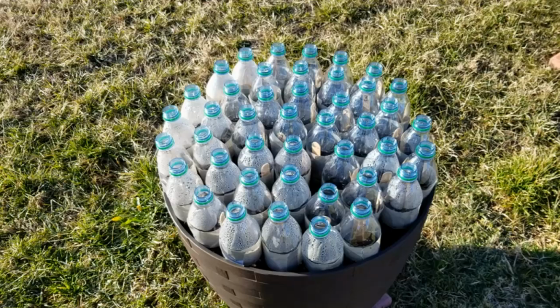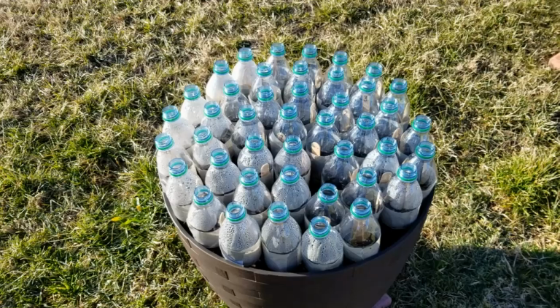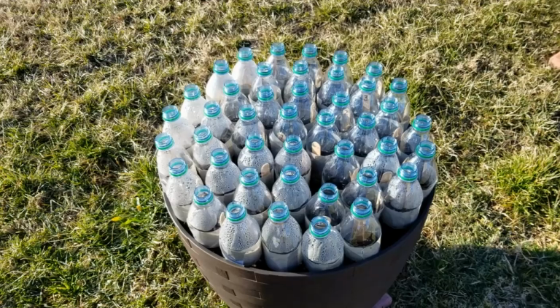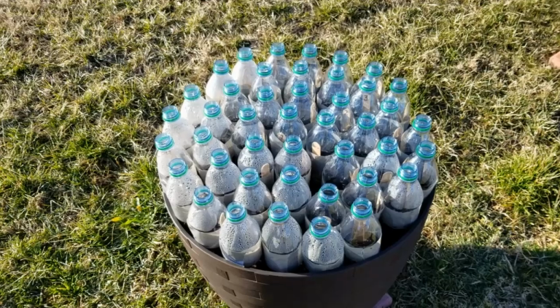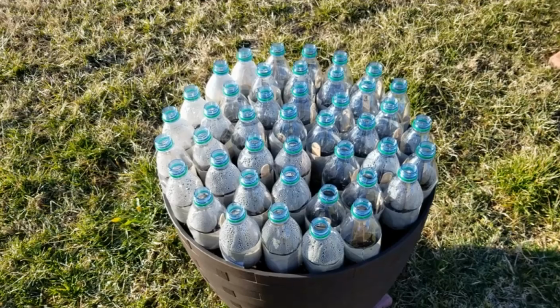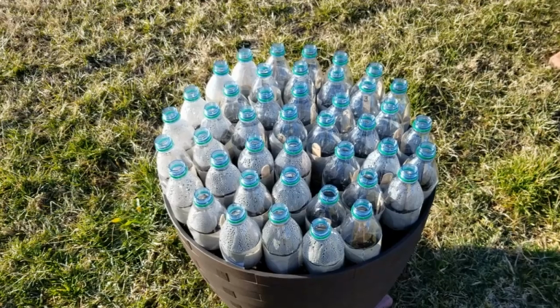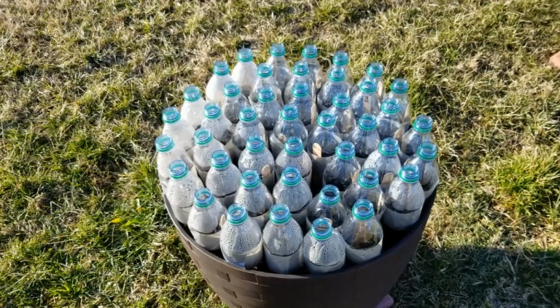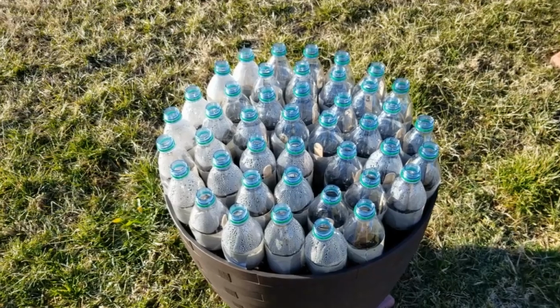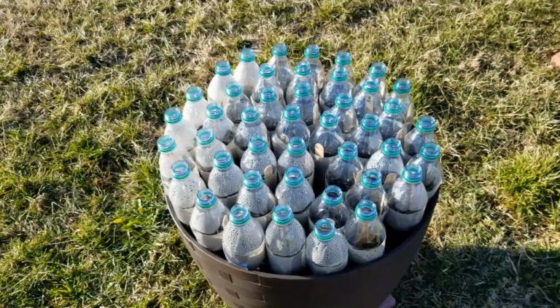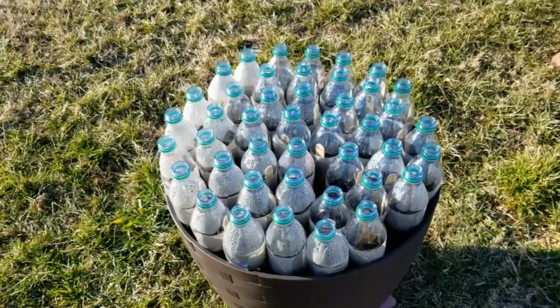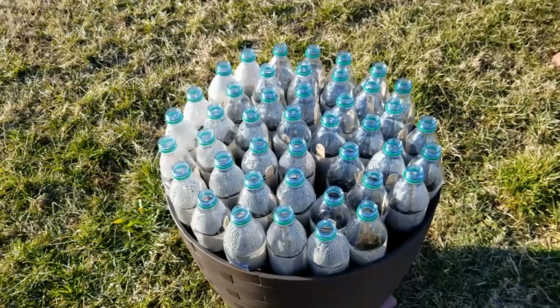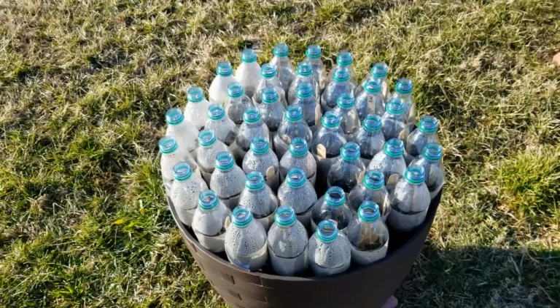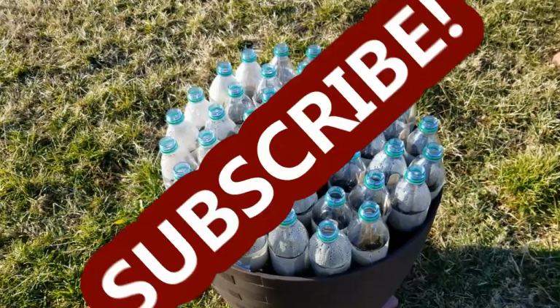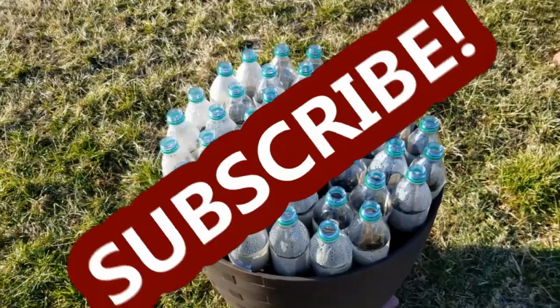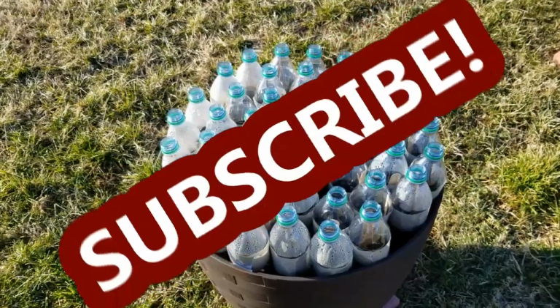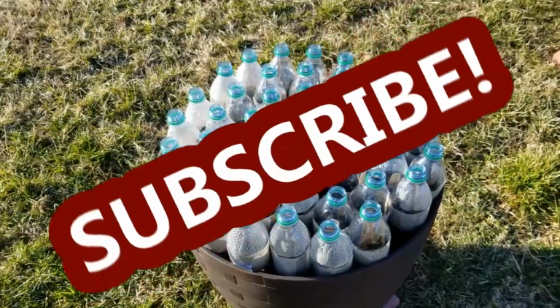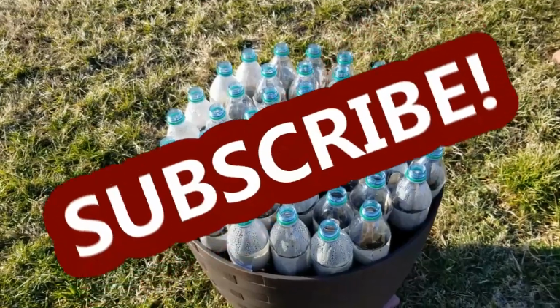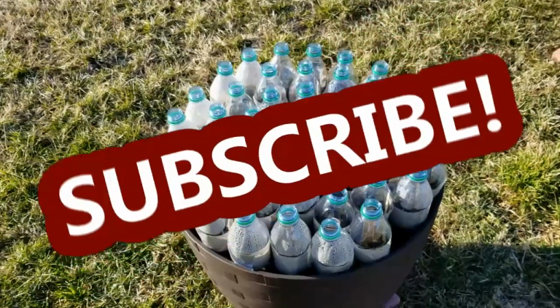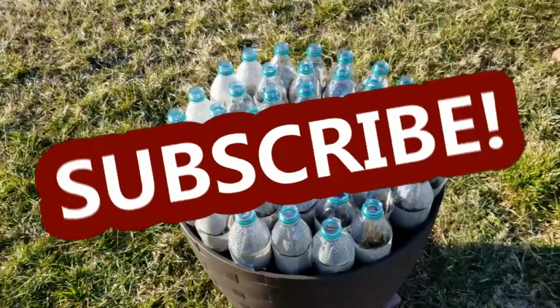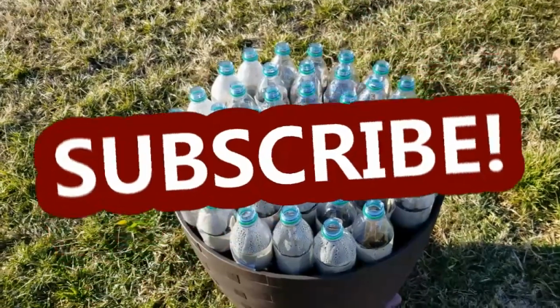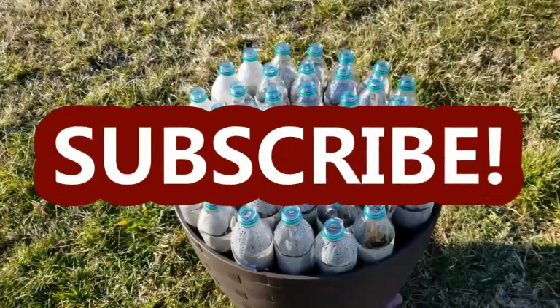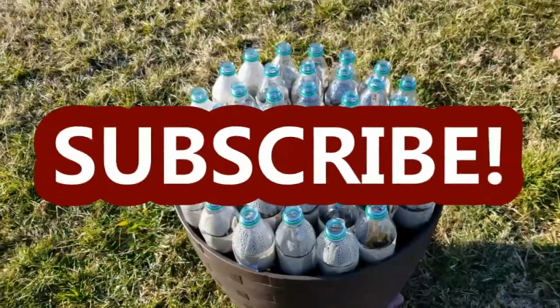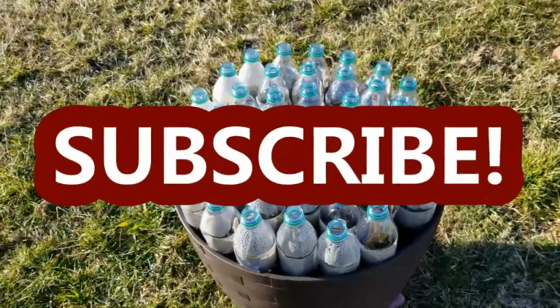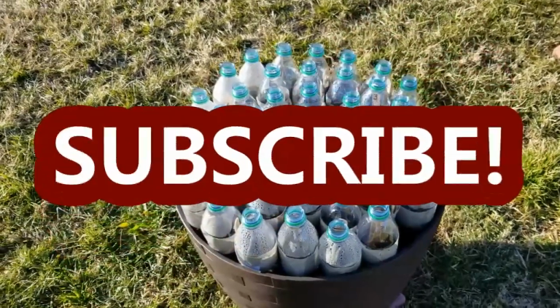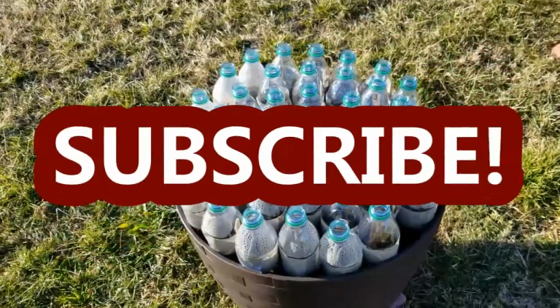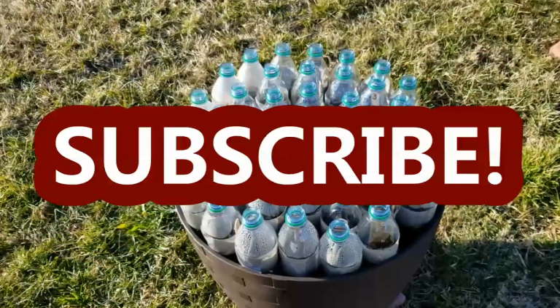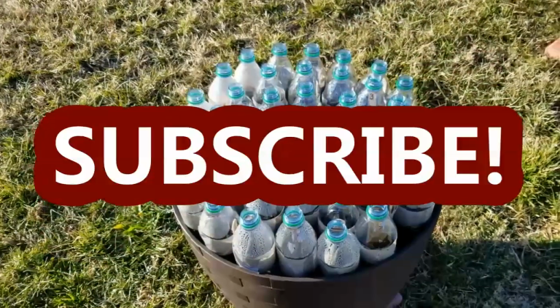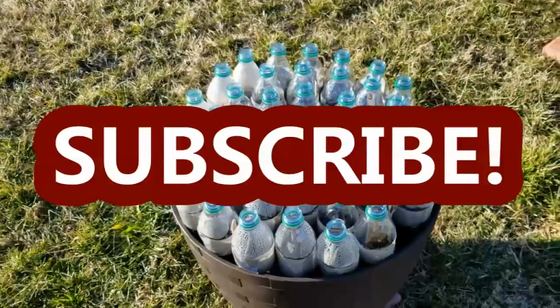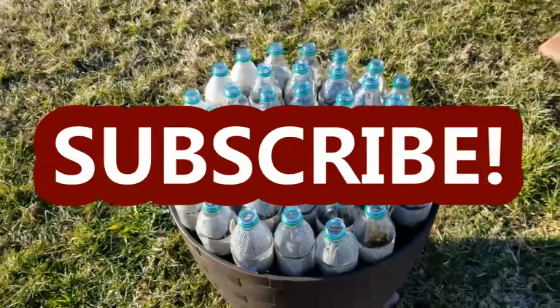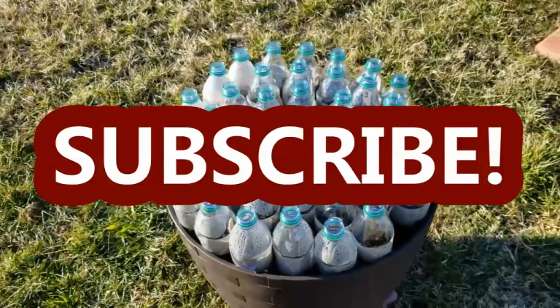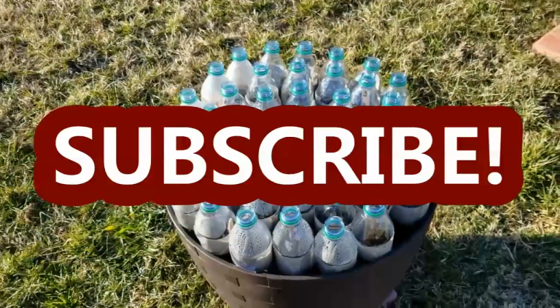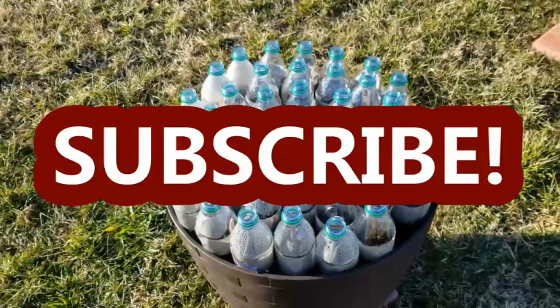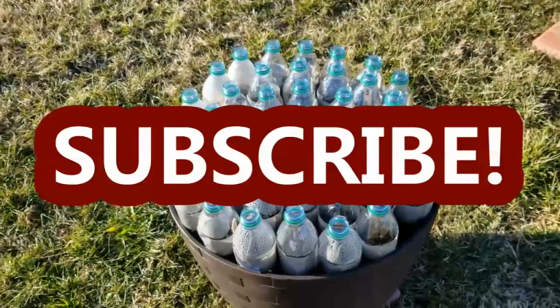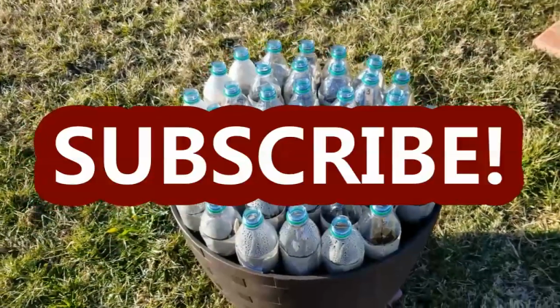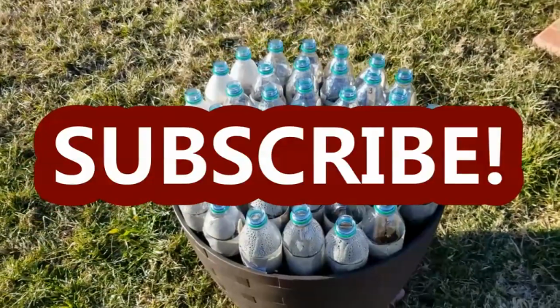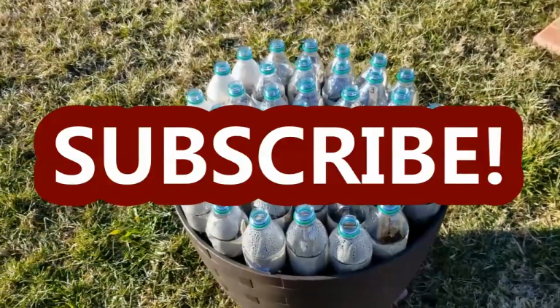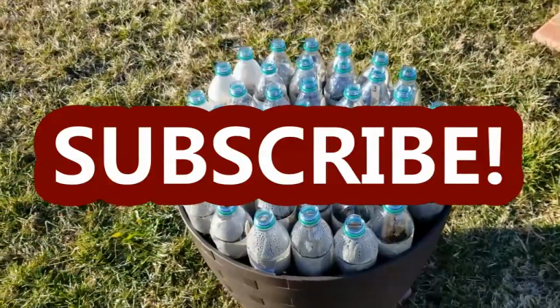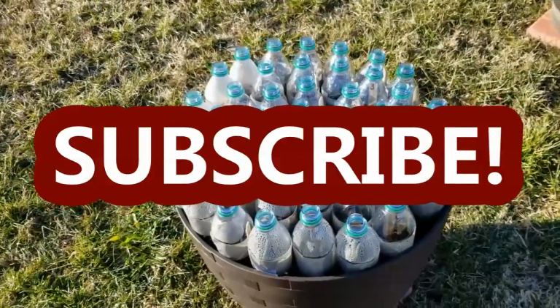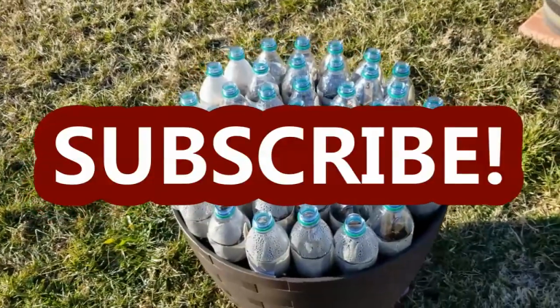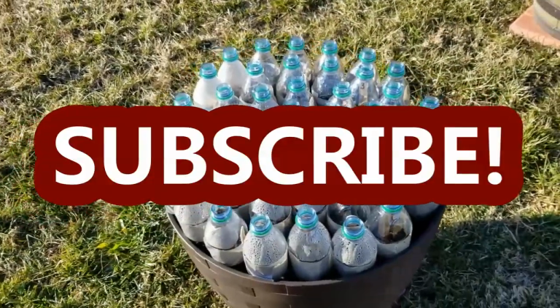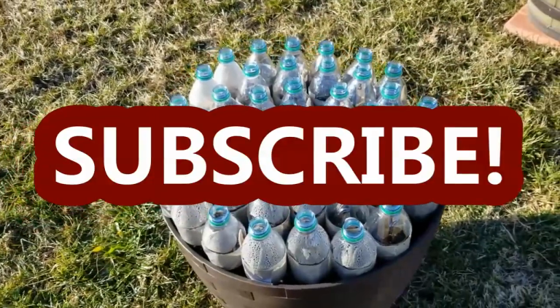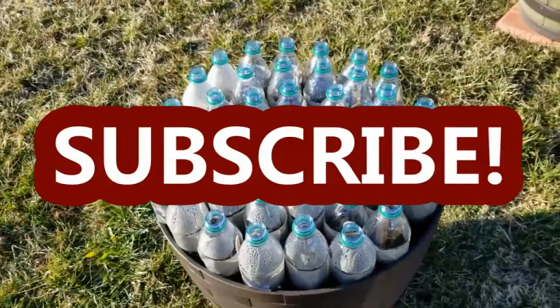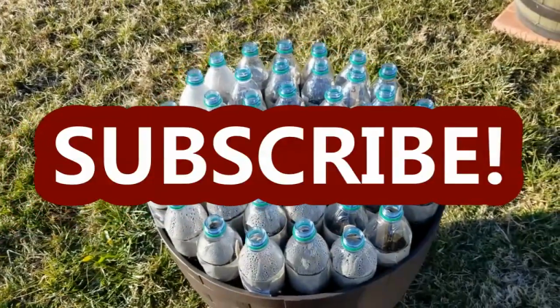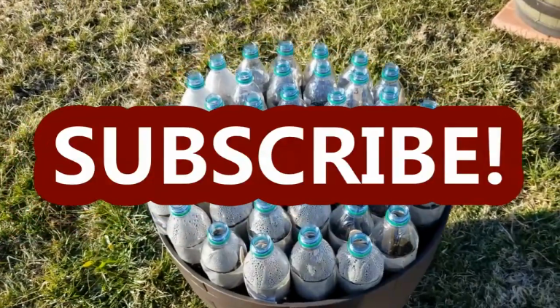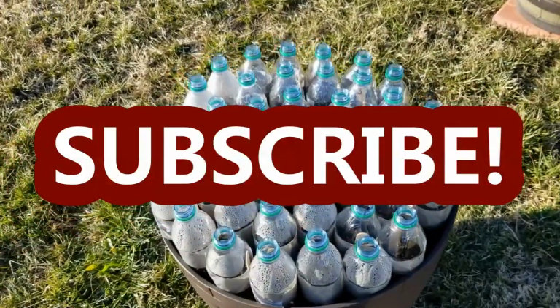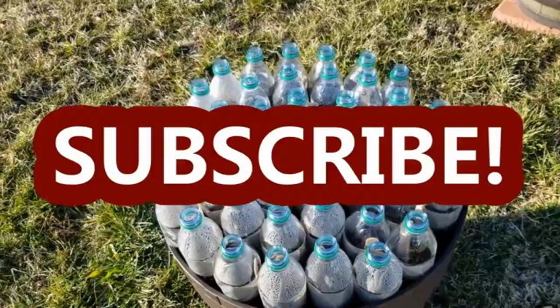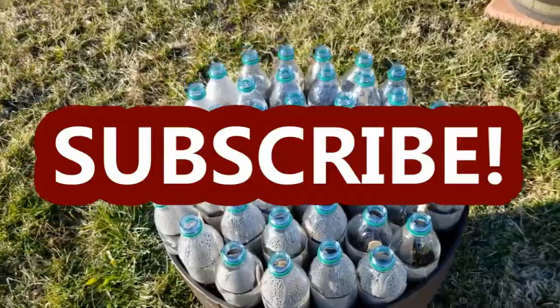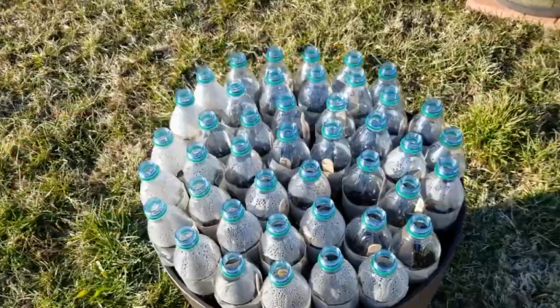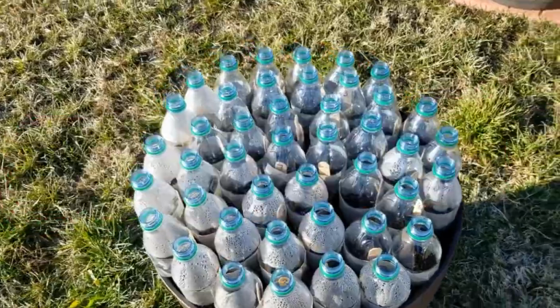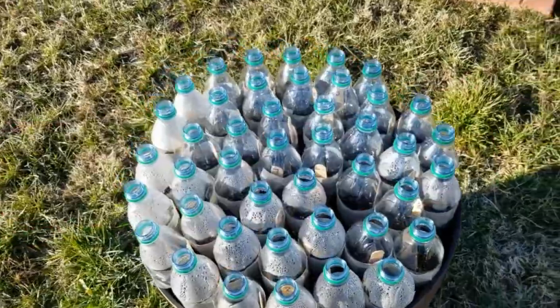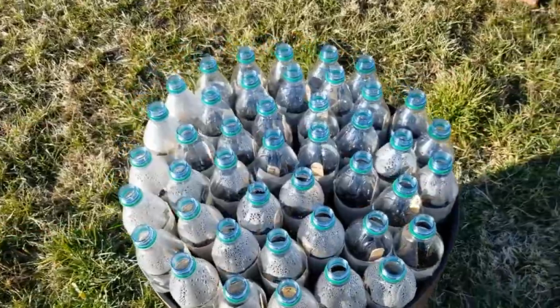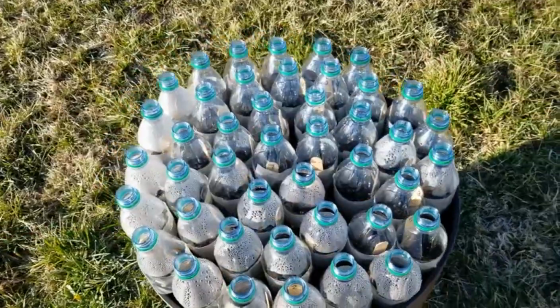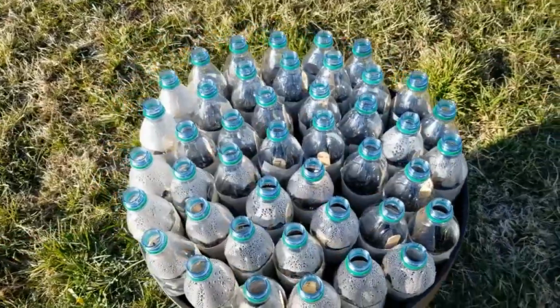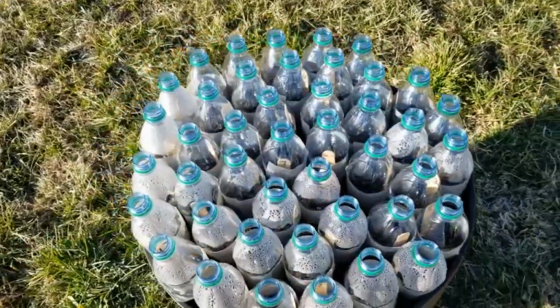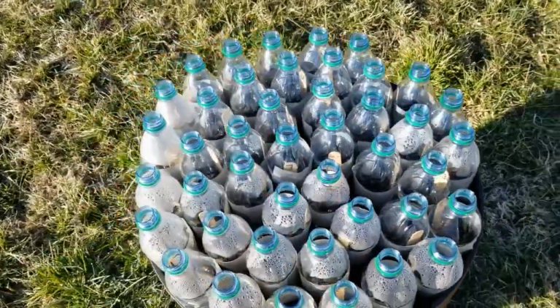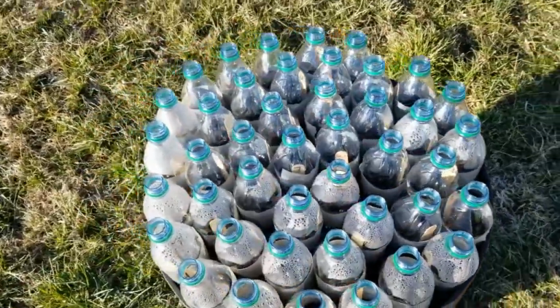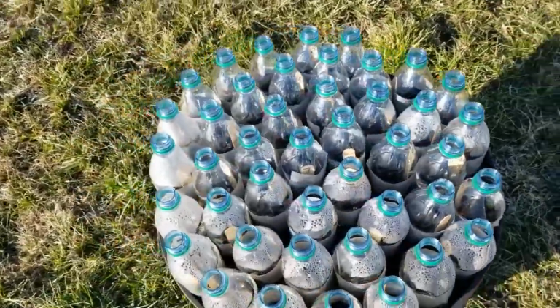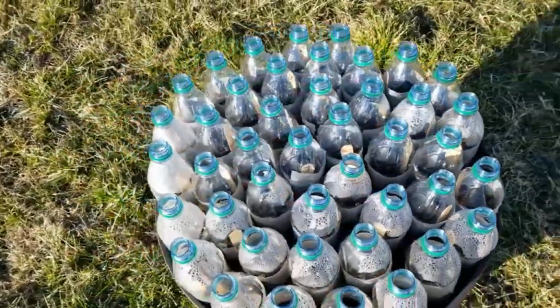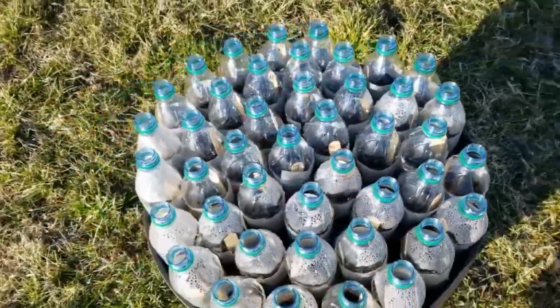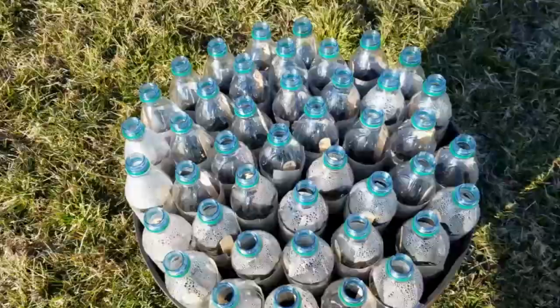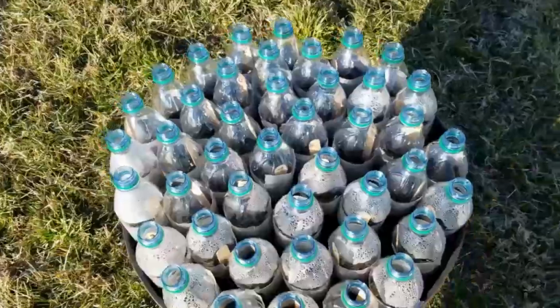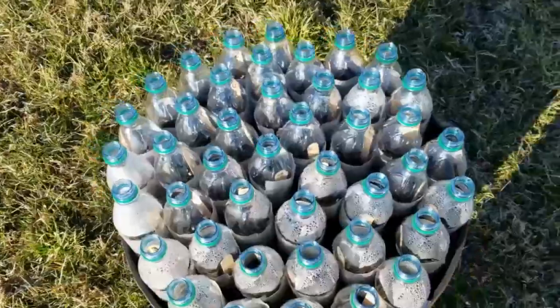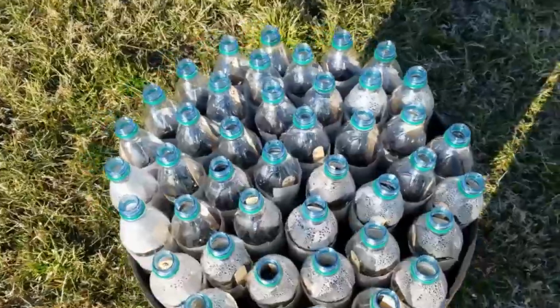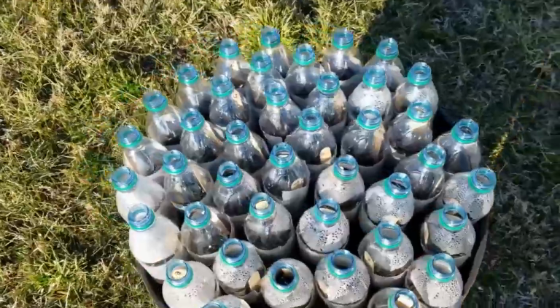Hey guys, it's Stacey here. Welcome to my channel, Life's a Project. I wanted to give you a quick update on my first round of winter sowing.